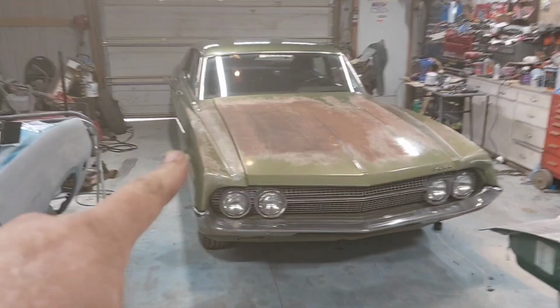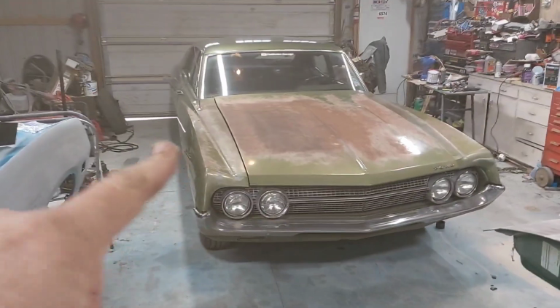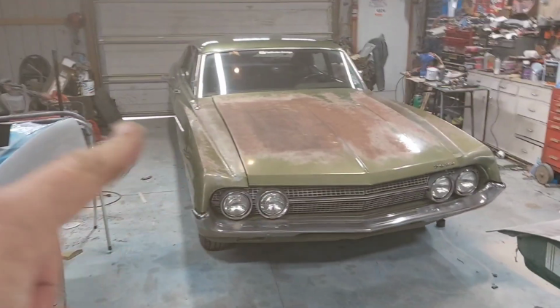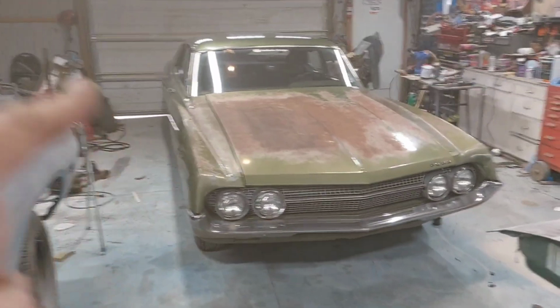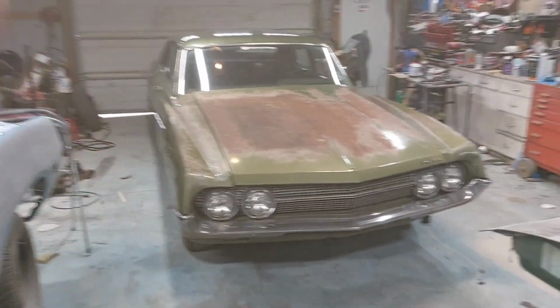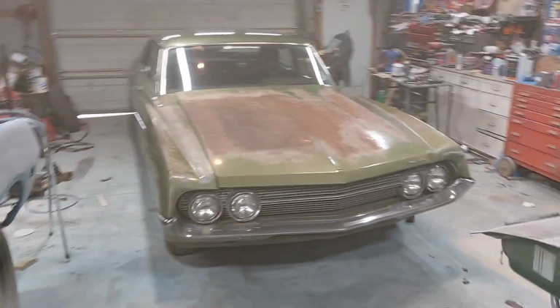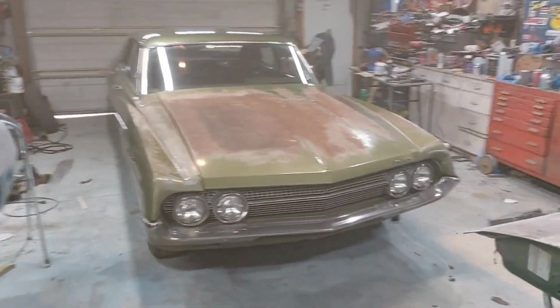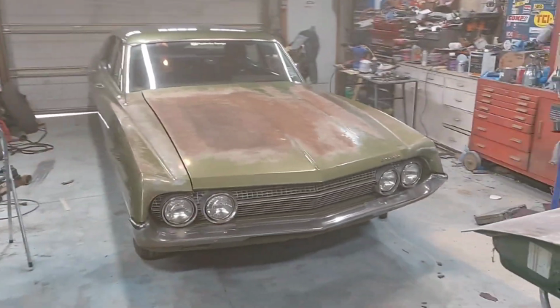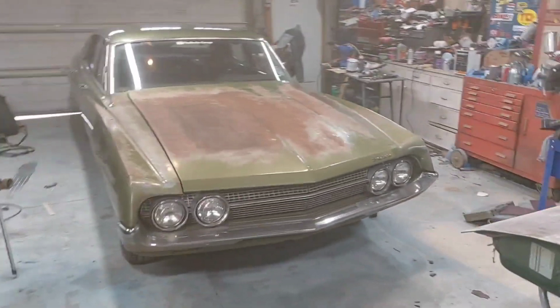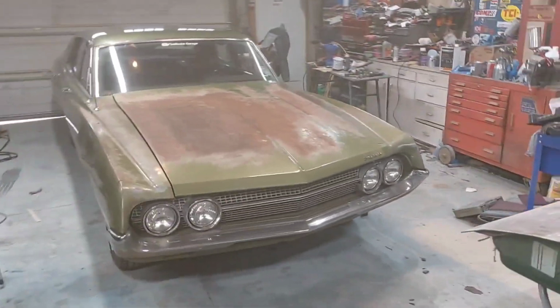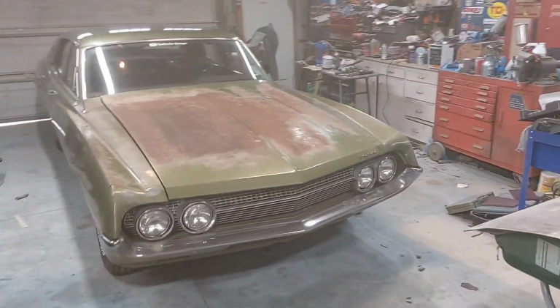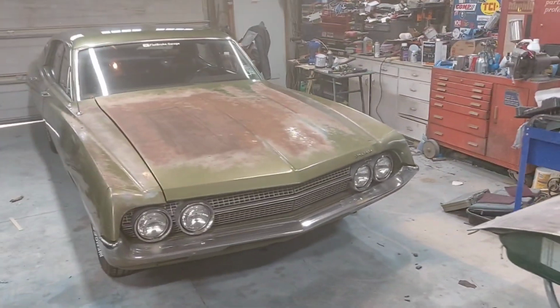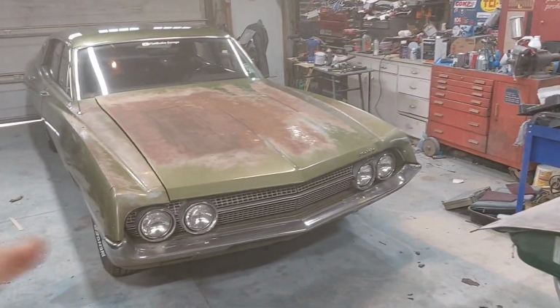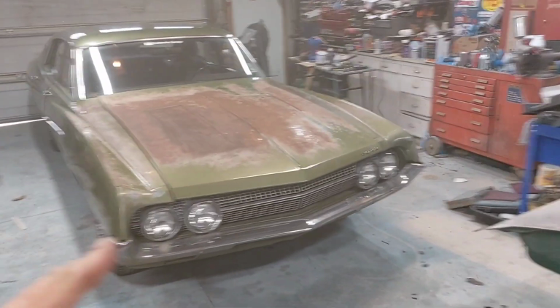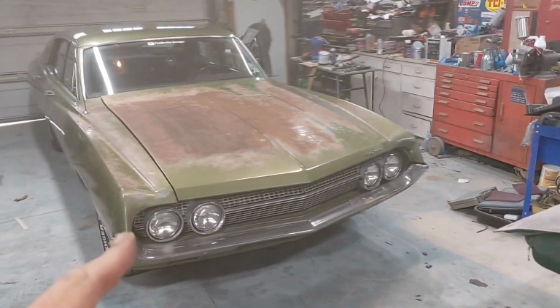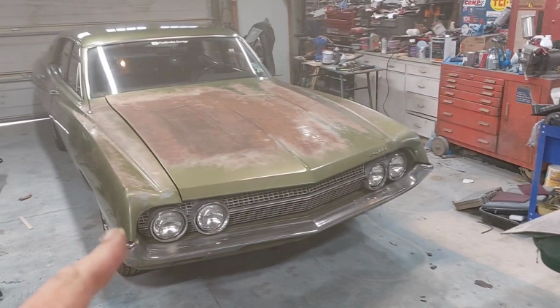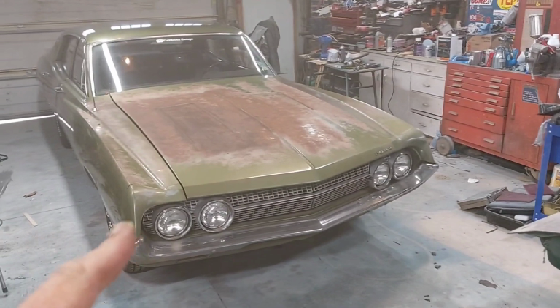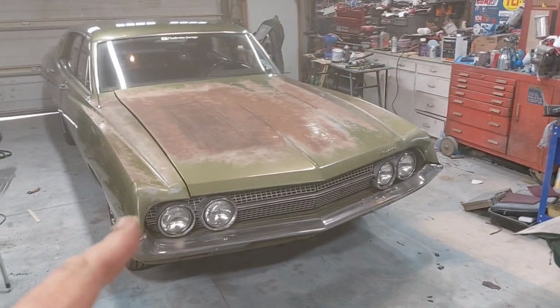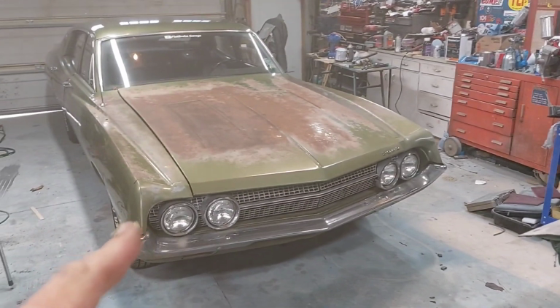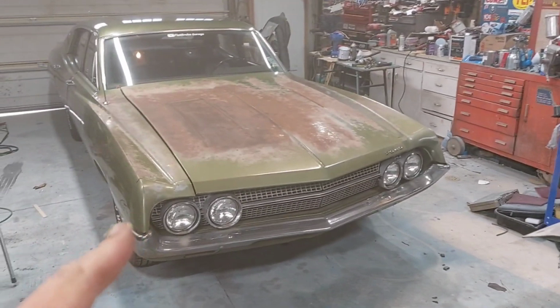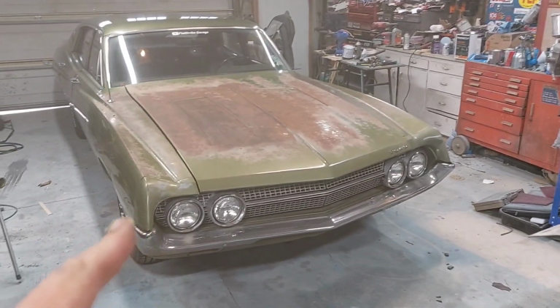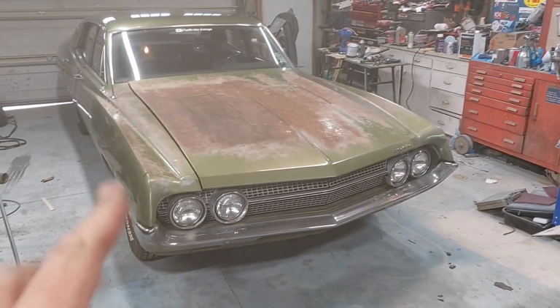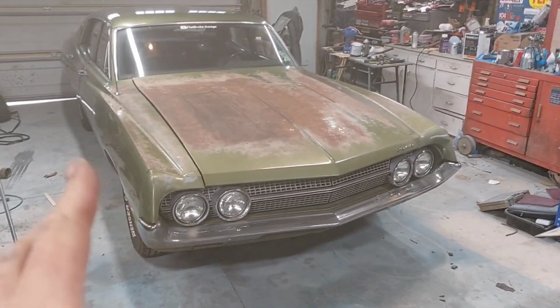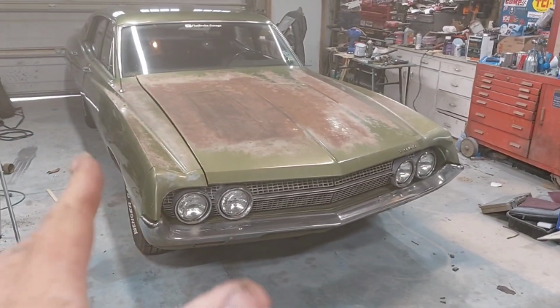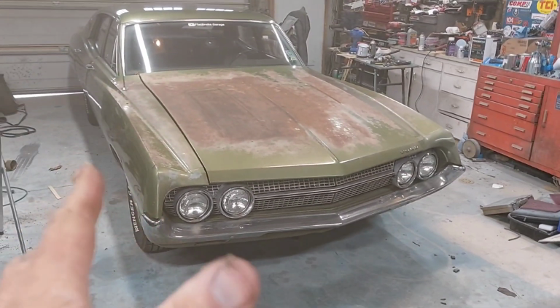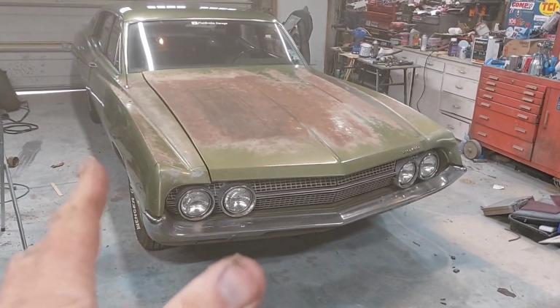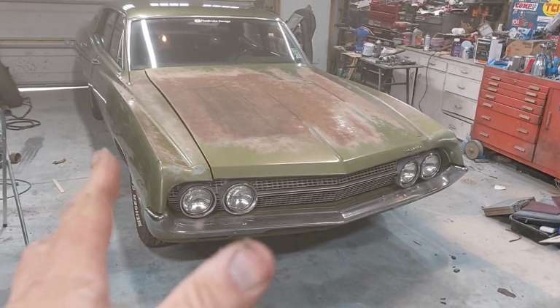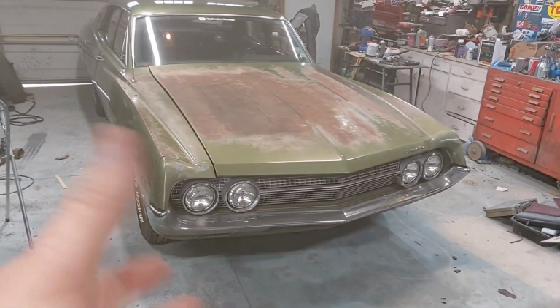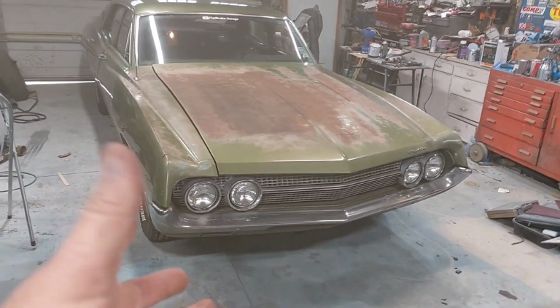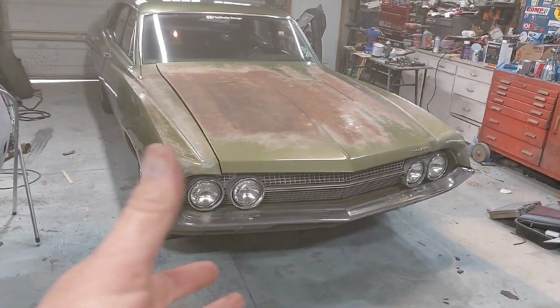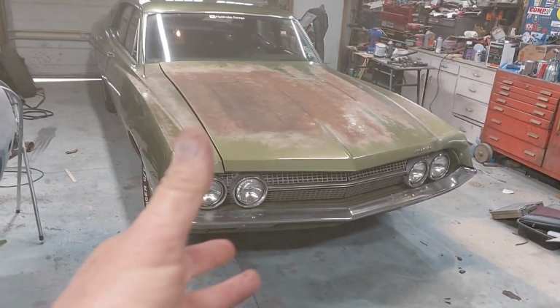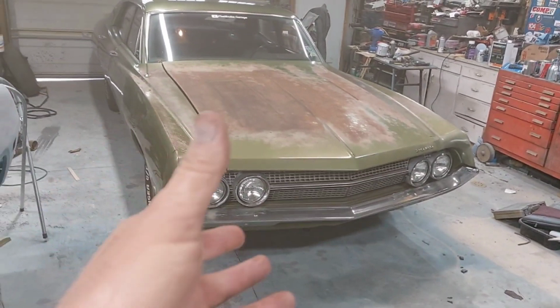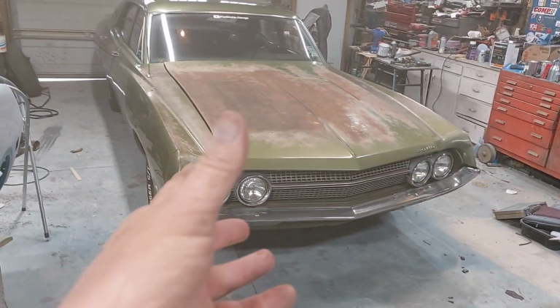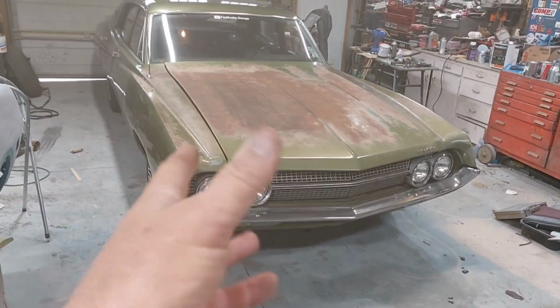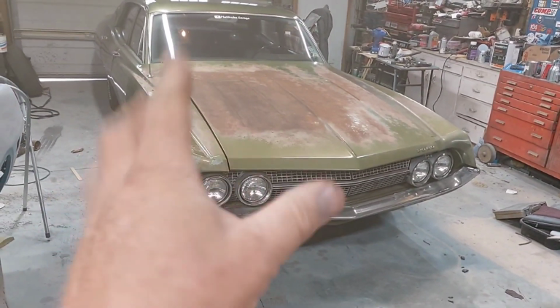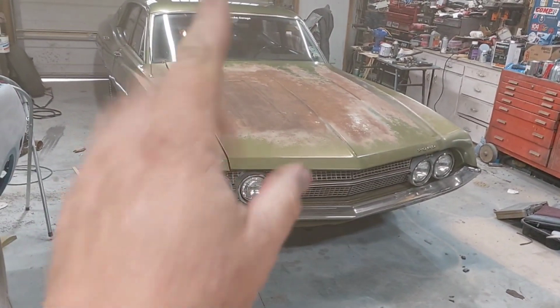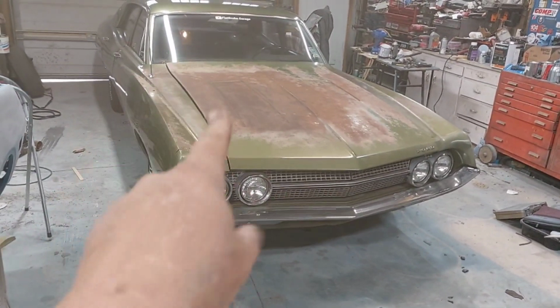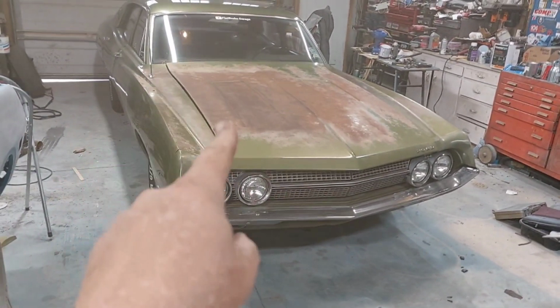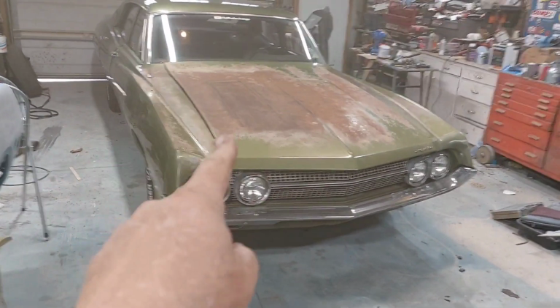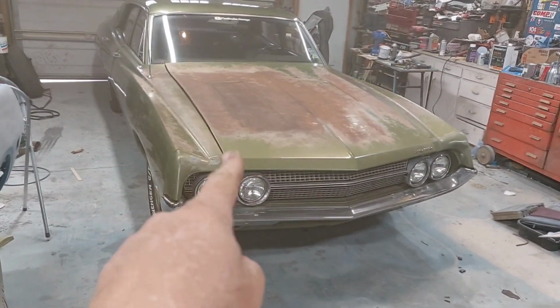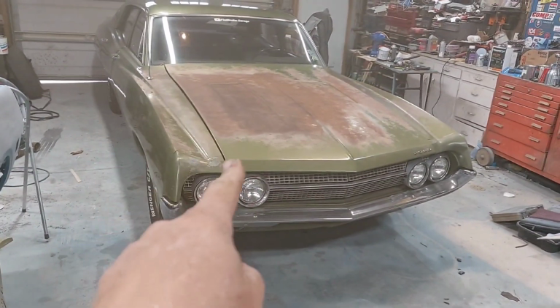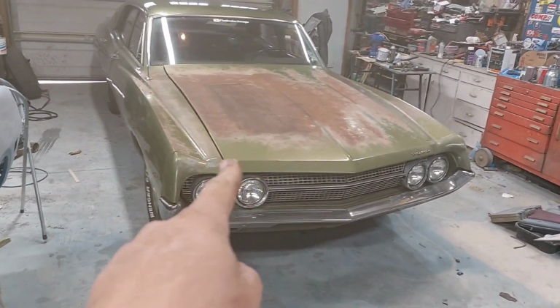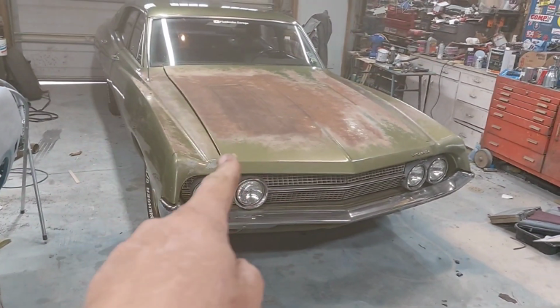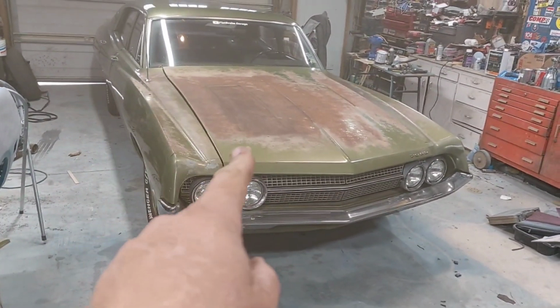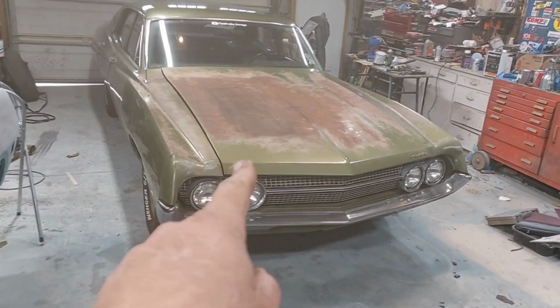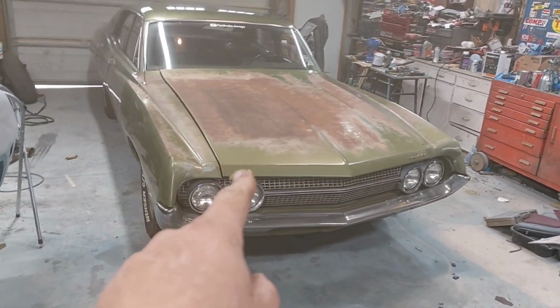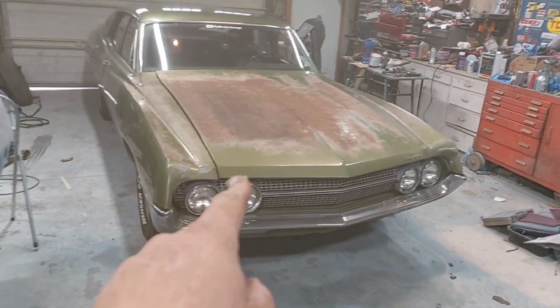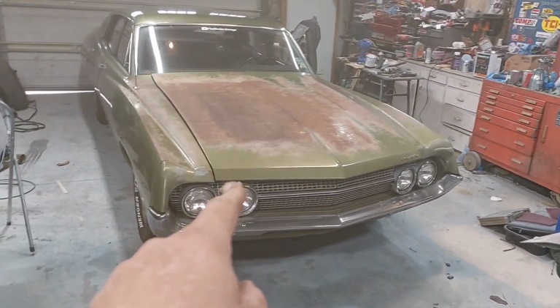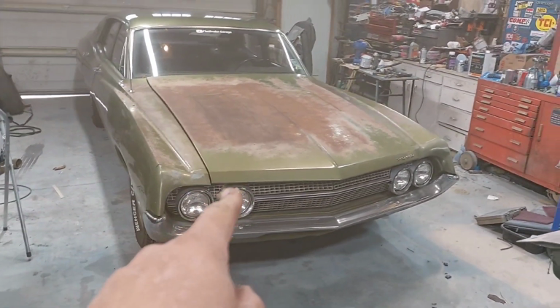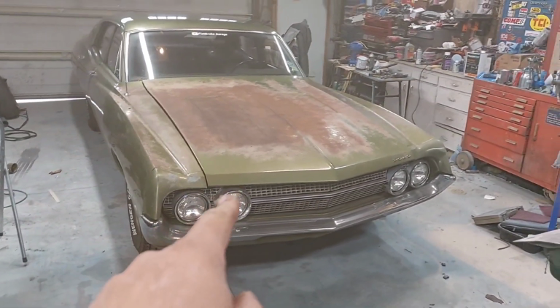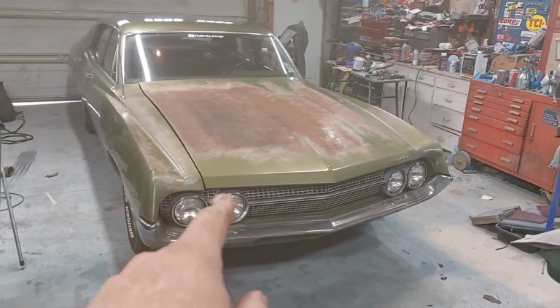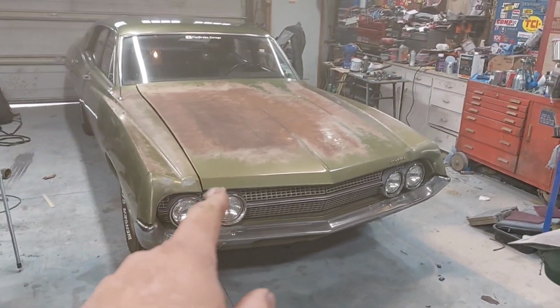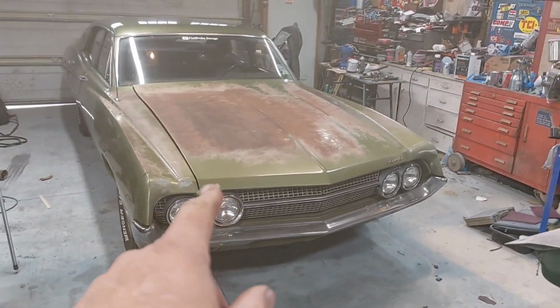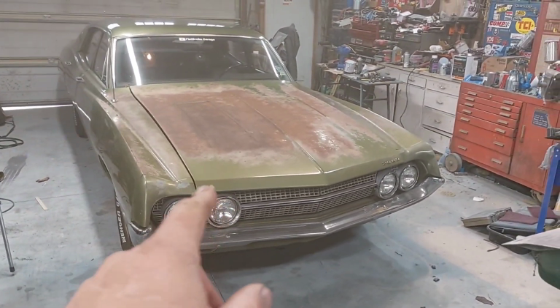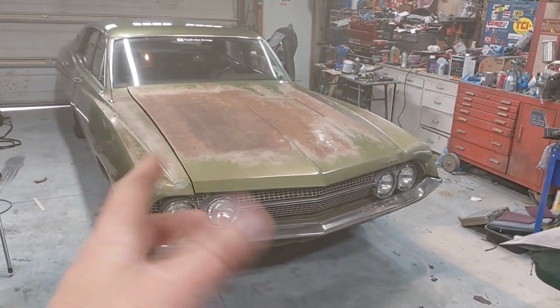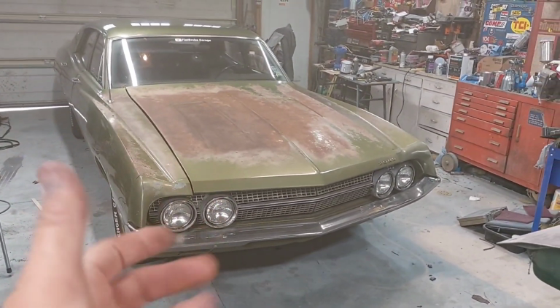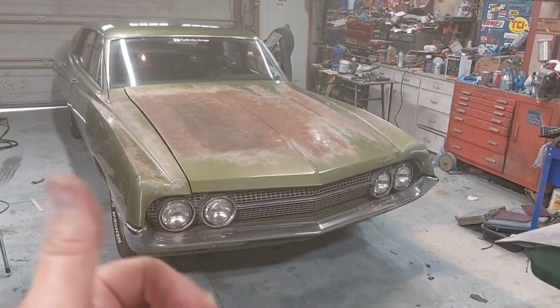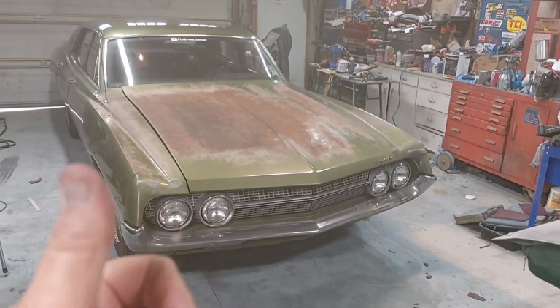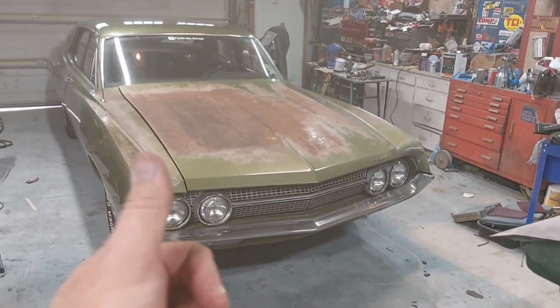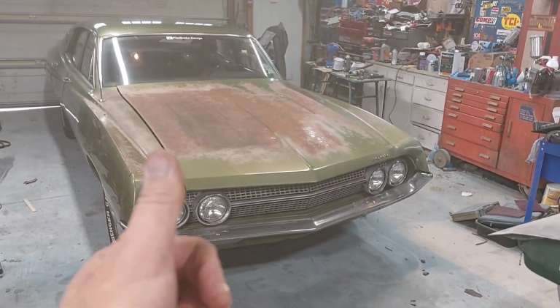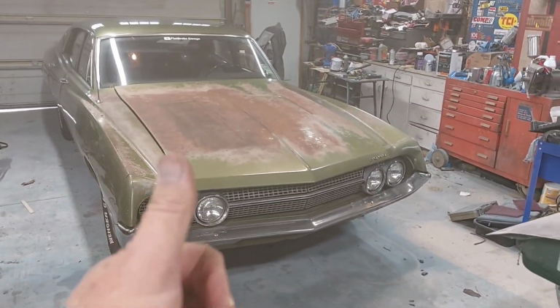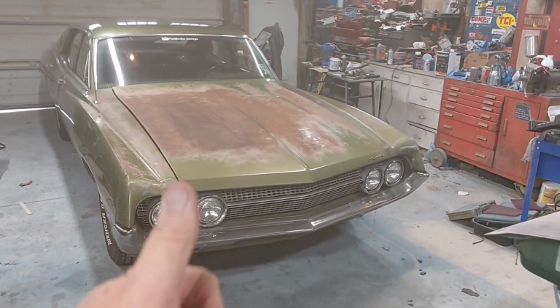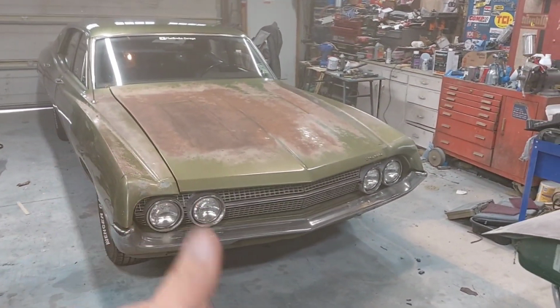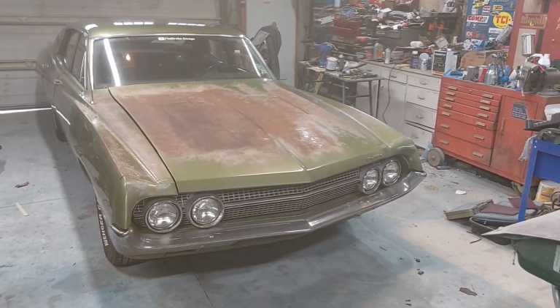We got a new starter in her, she's back on the road. We're gonna be doing some updates on it, so stay tuned — there is more Falcarino stuff coming up.